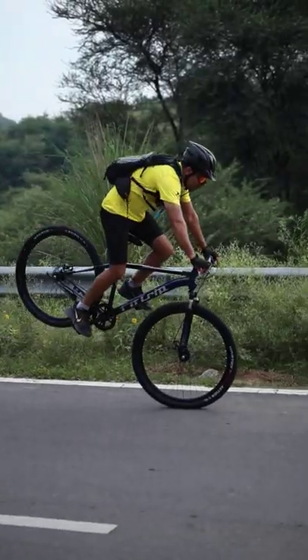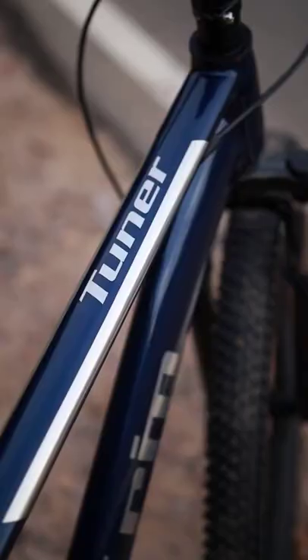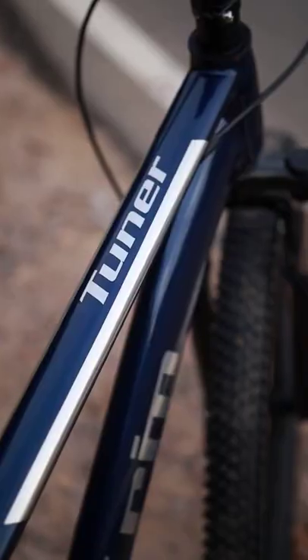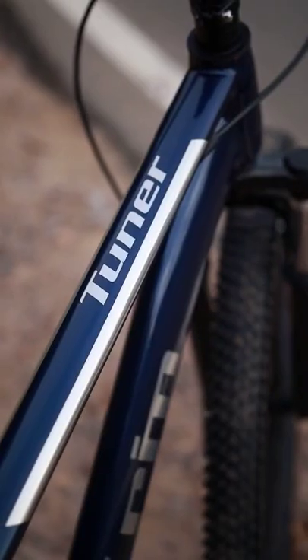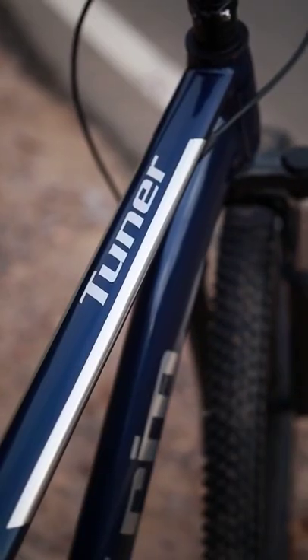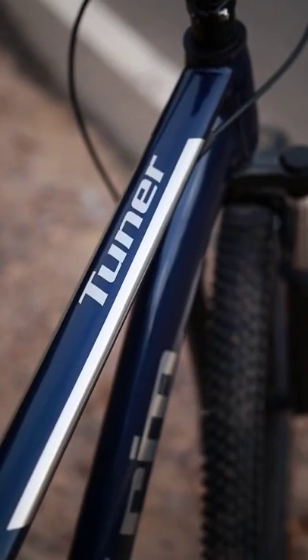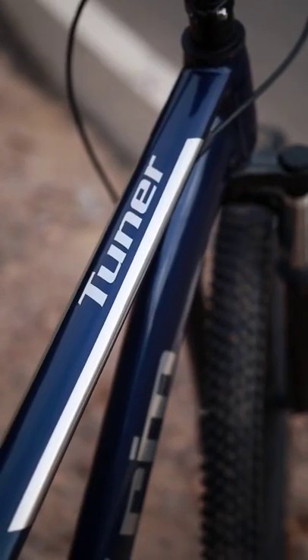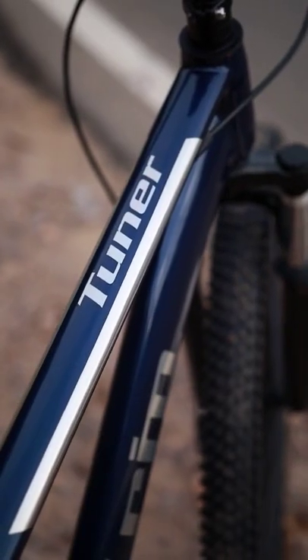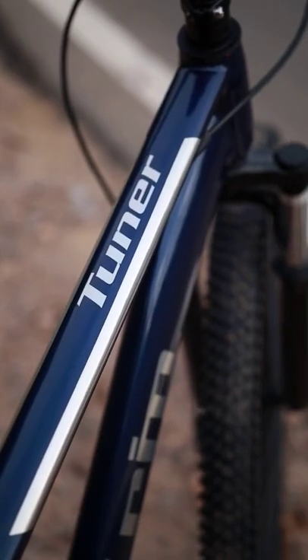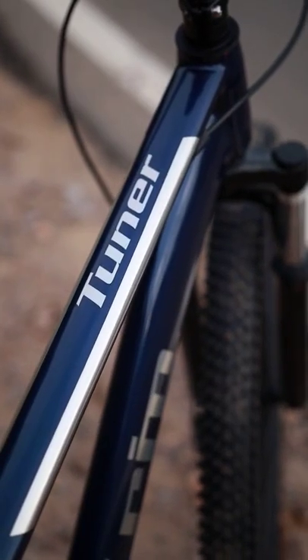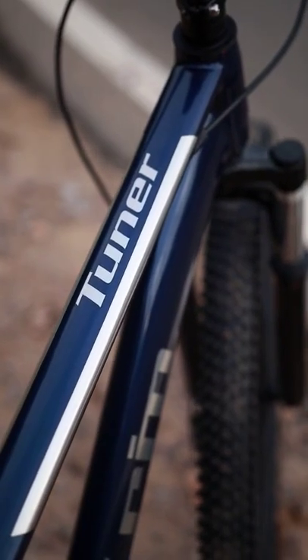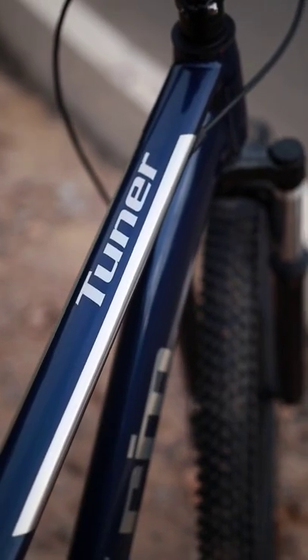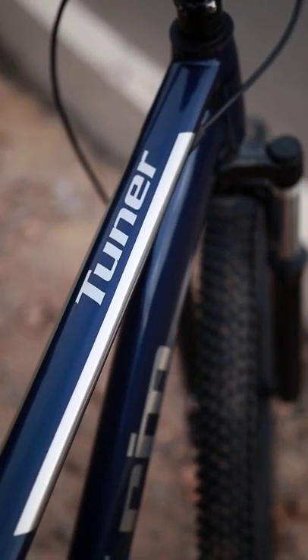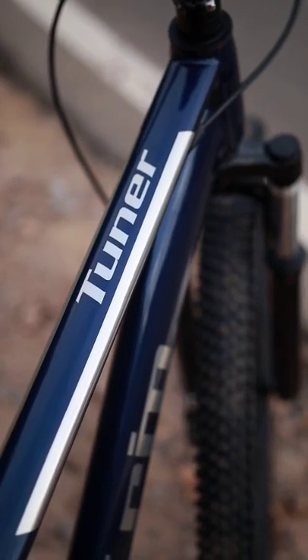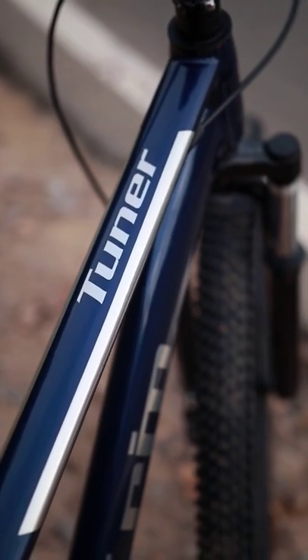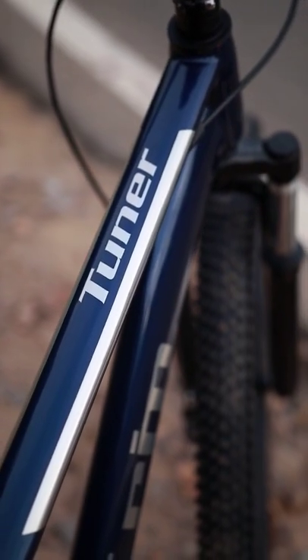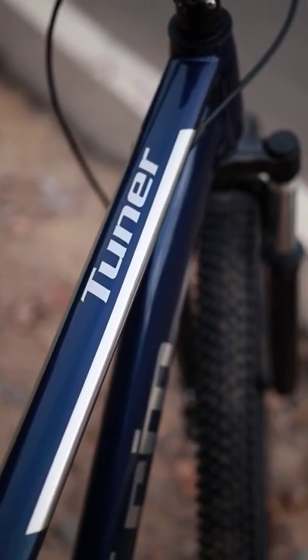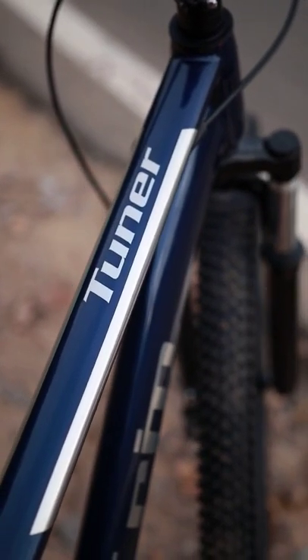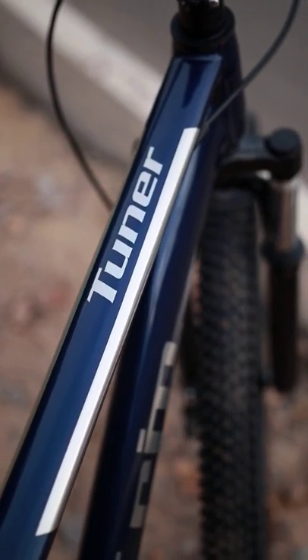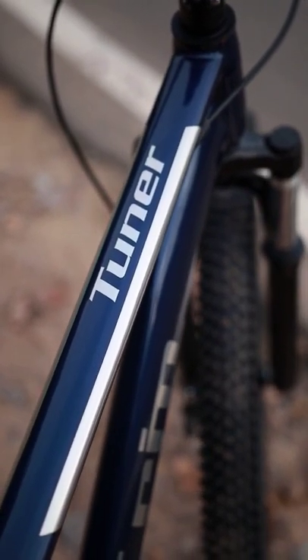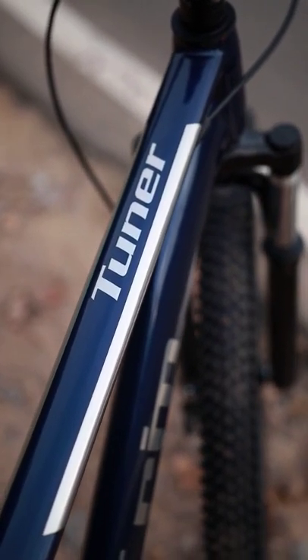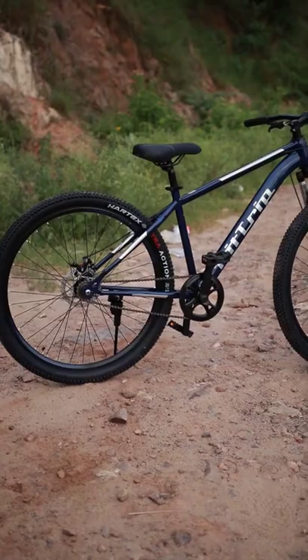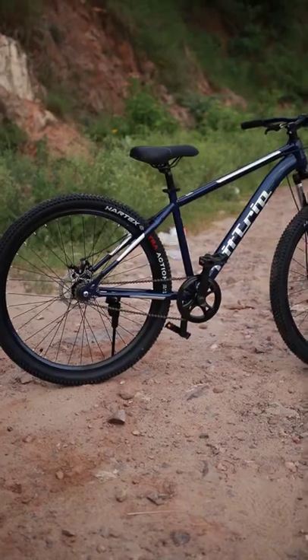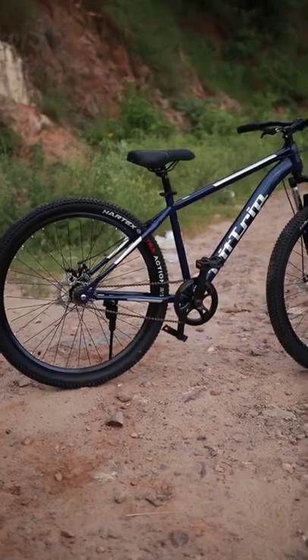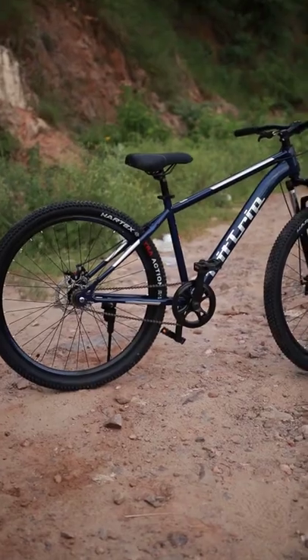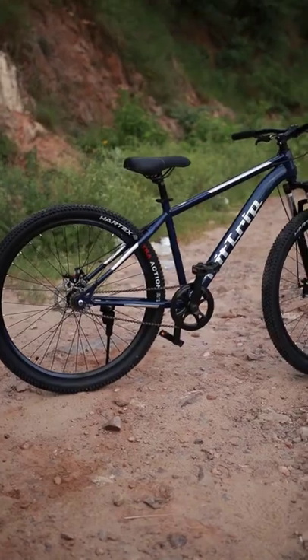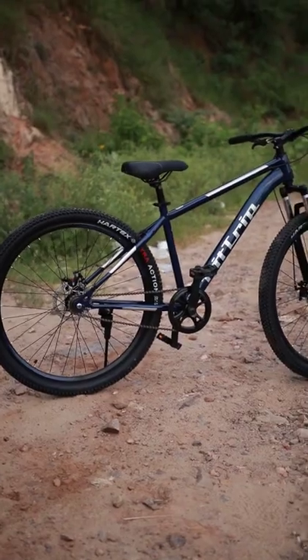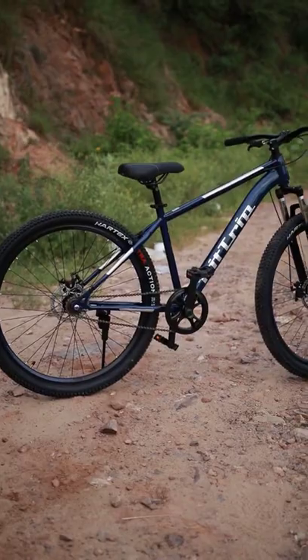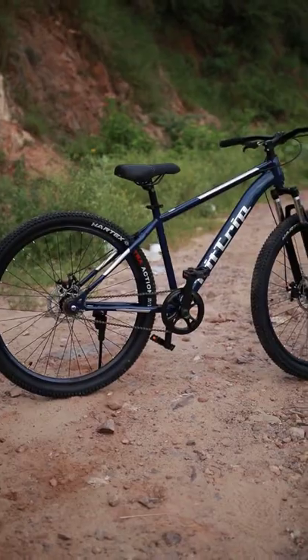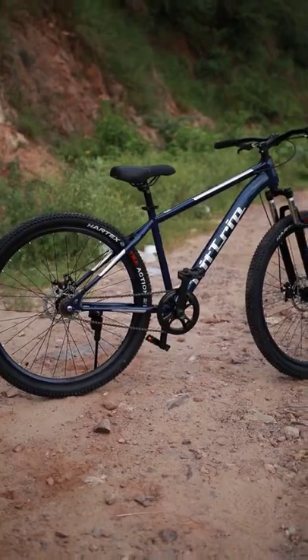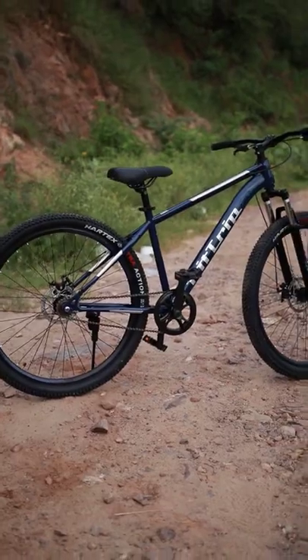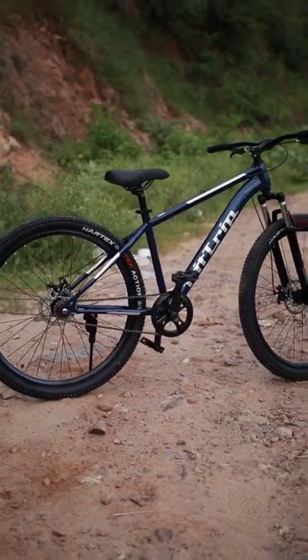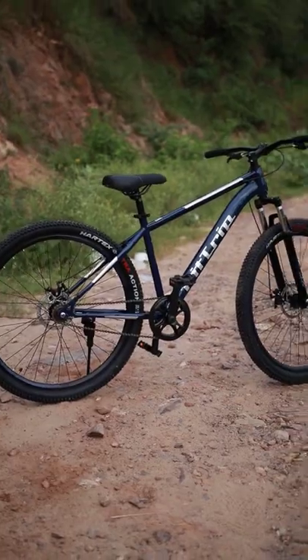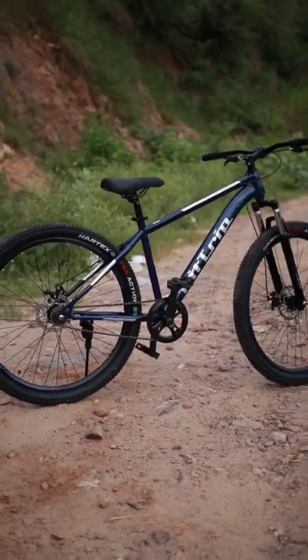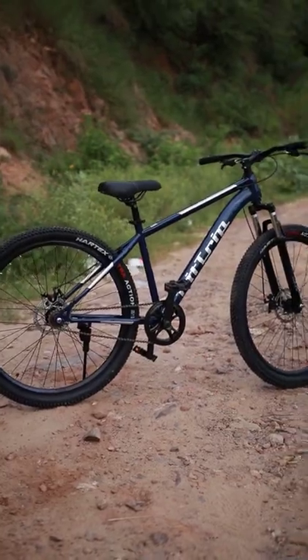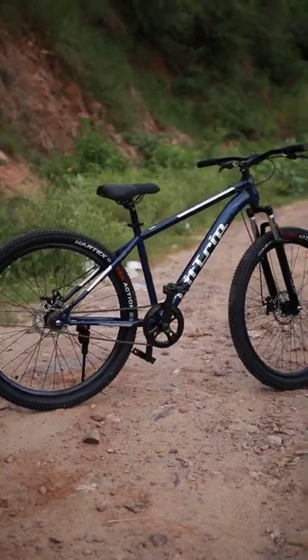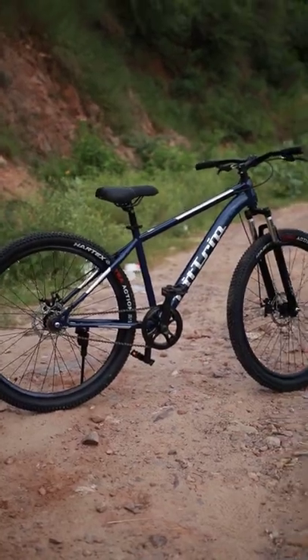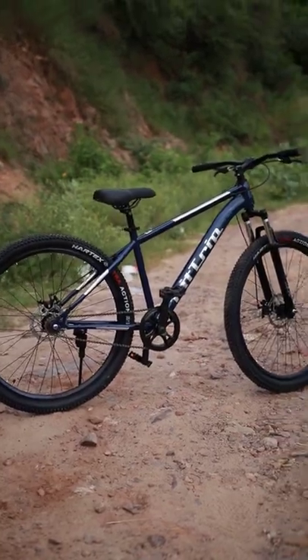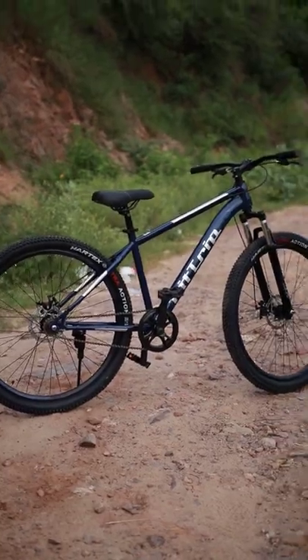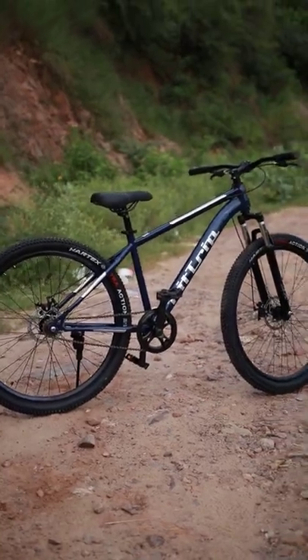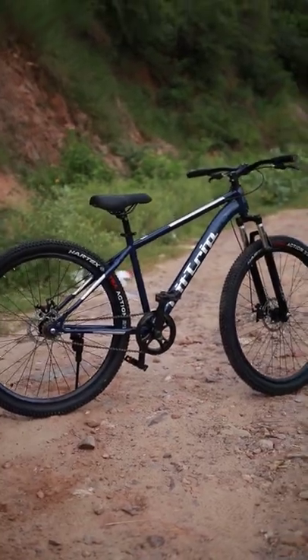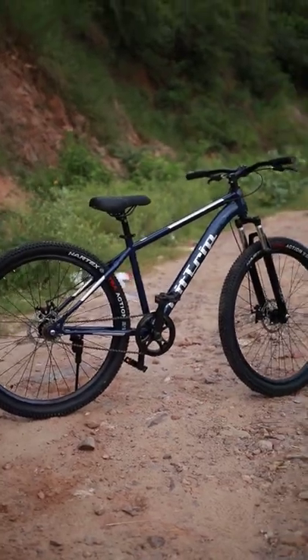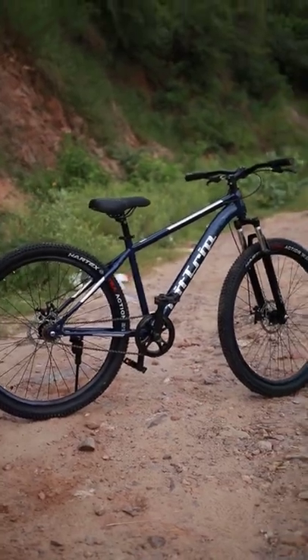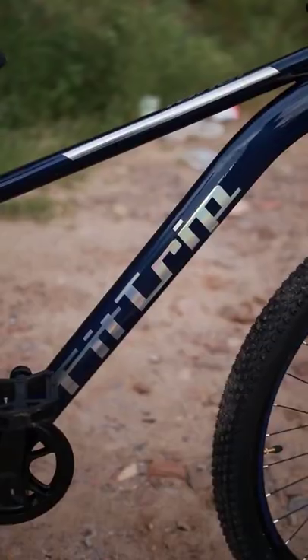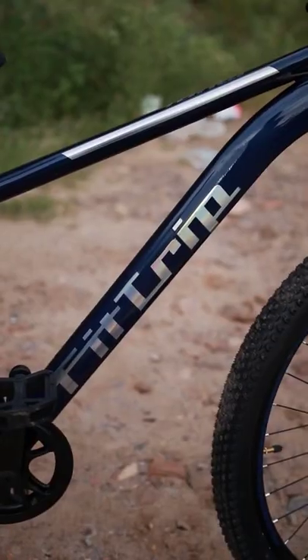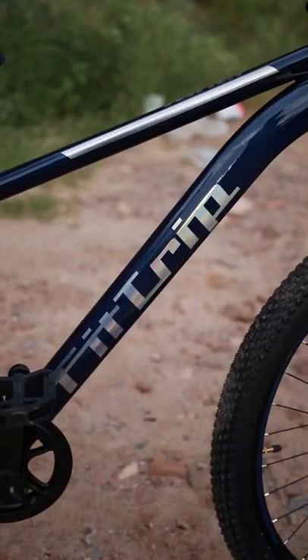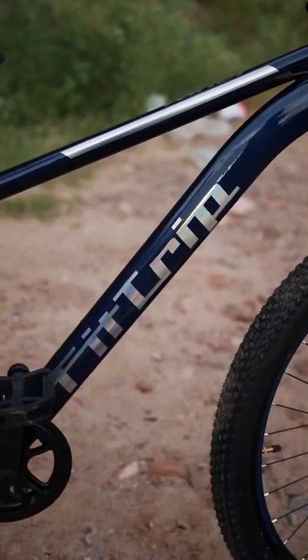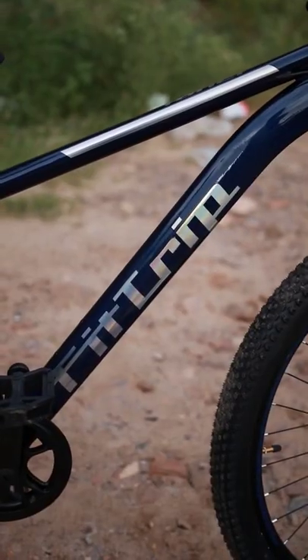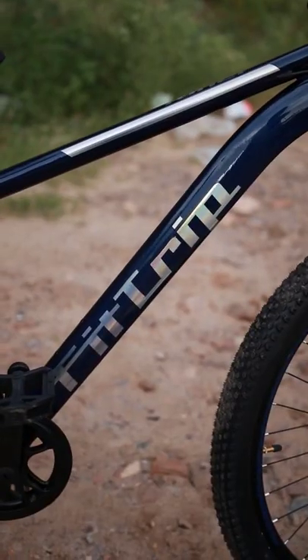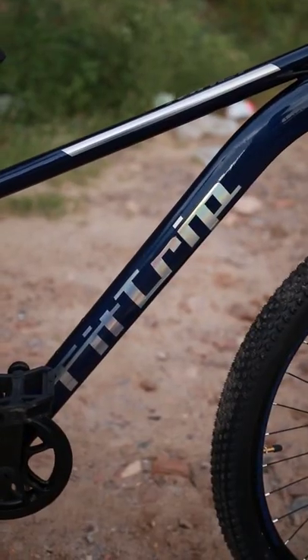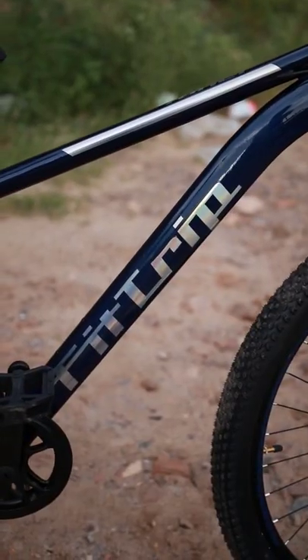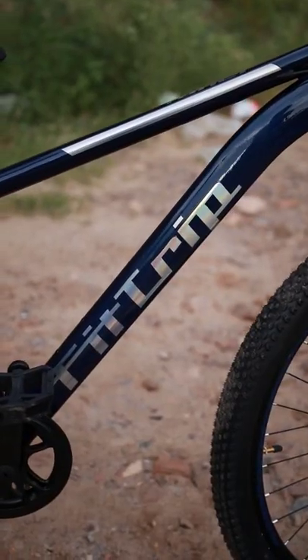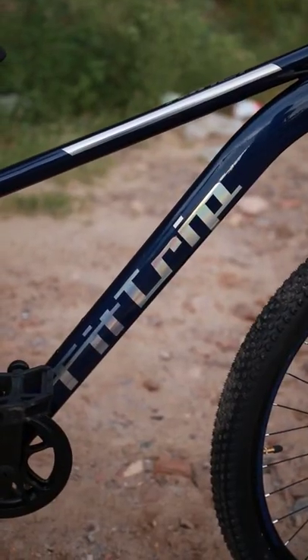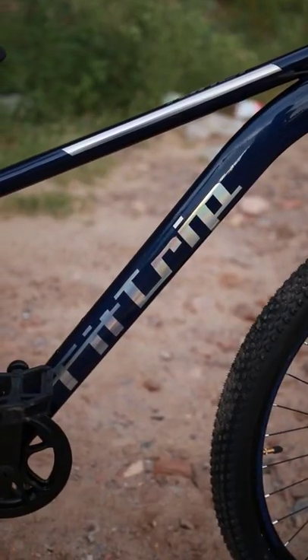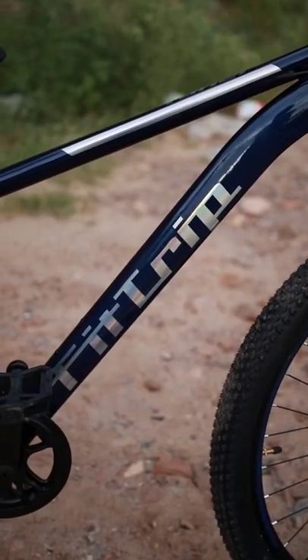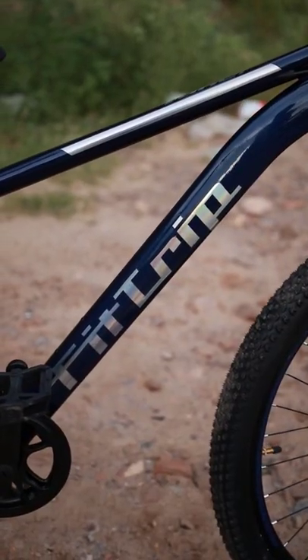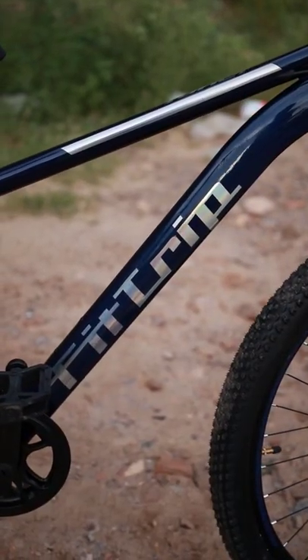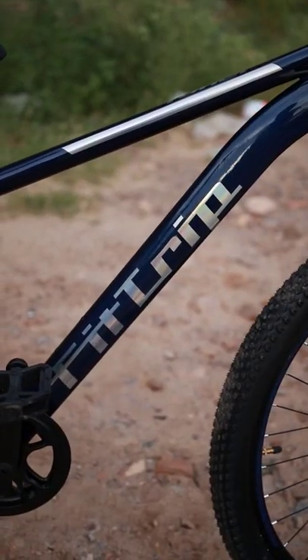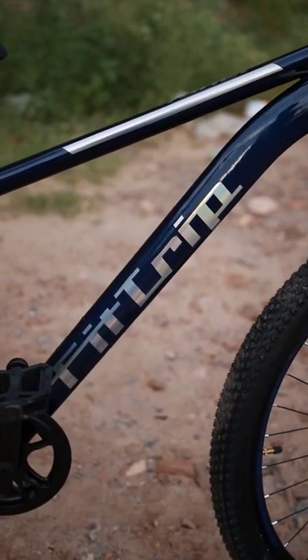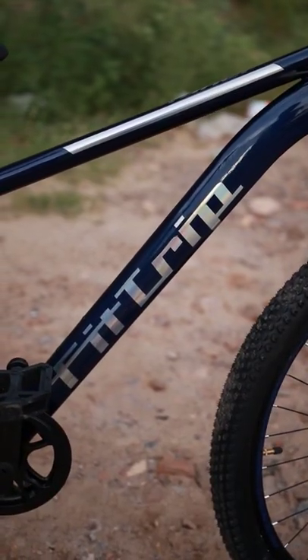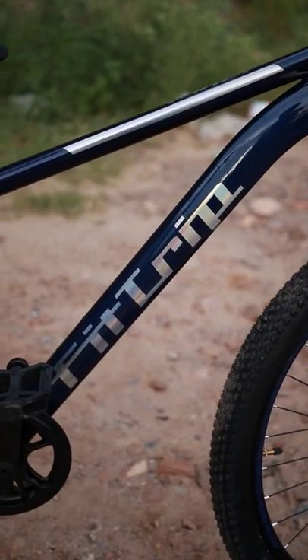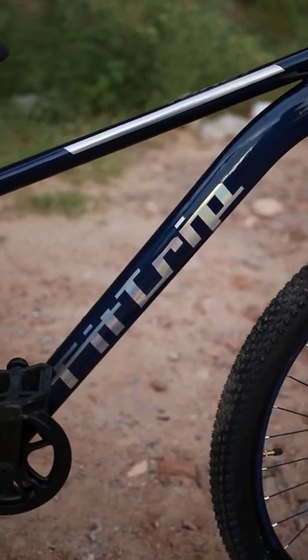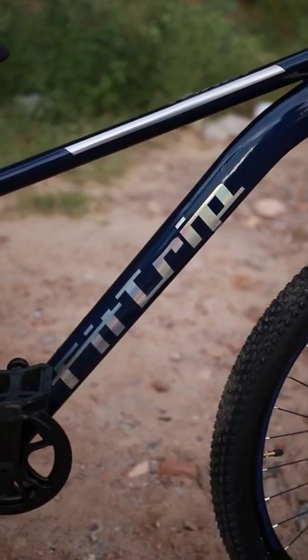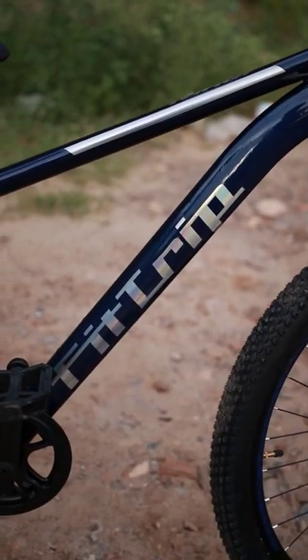By the way, this is the new Fit Trip Tuner. These single speed bikes are from Fit Trip and it has amazing graphics. I will tell you about this in the future.